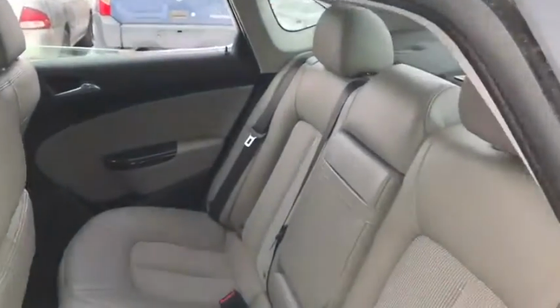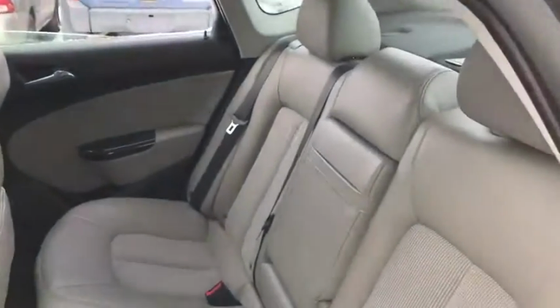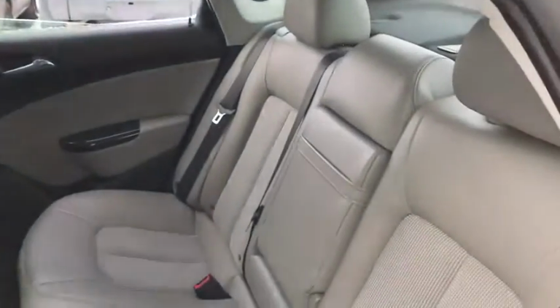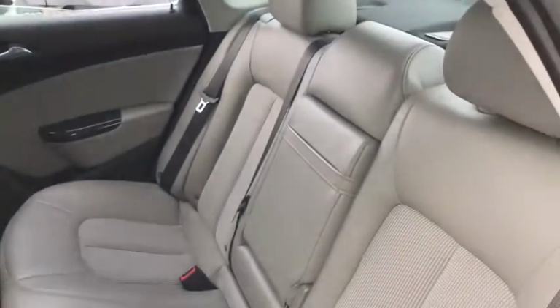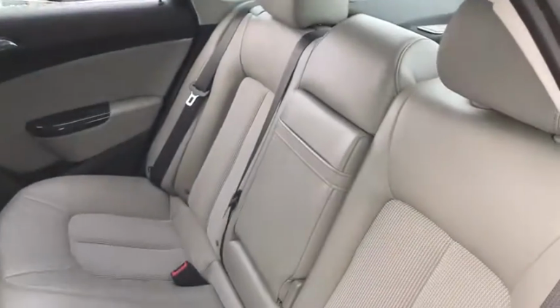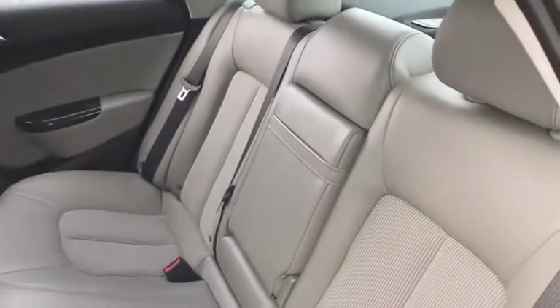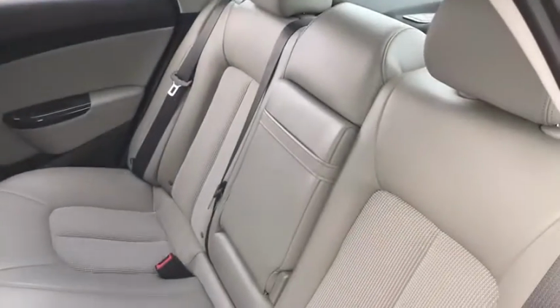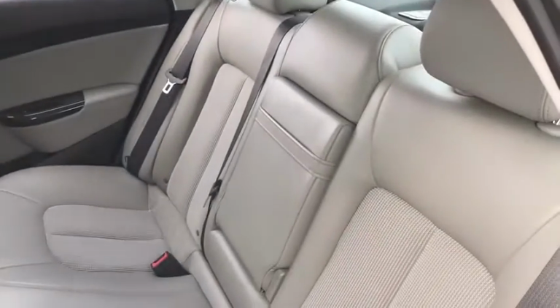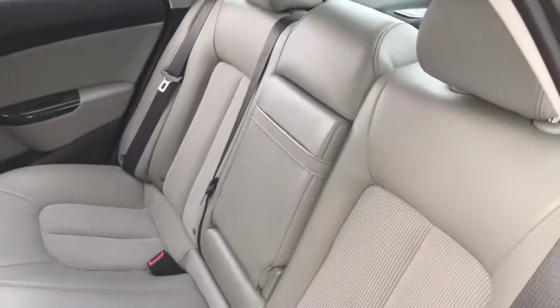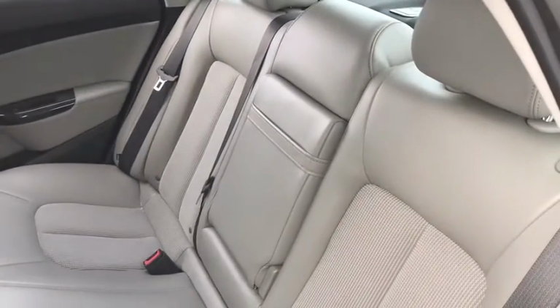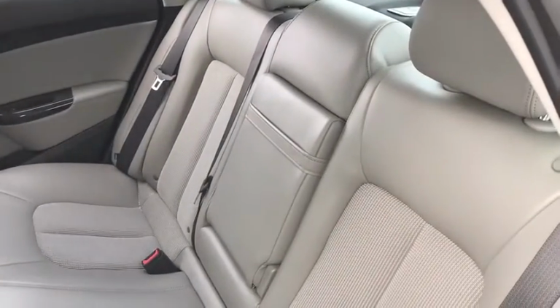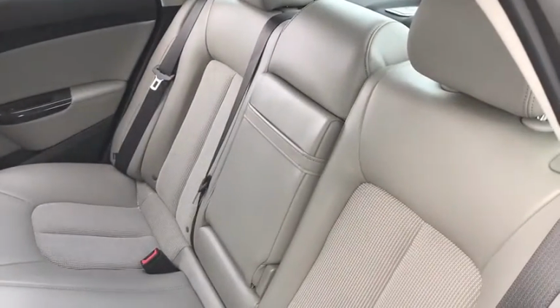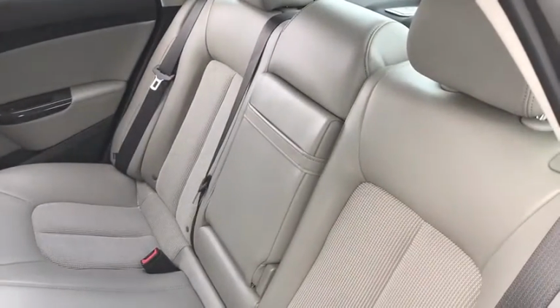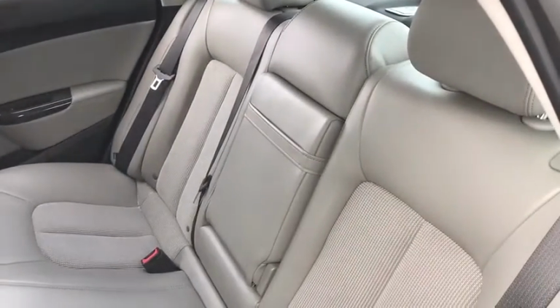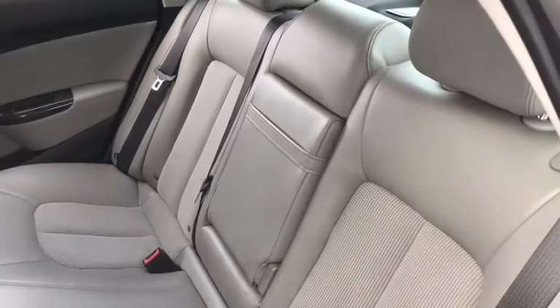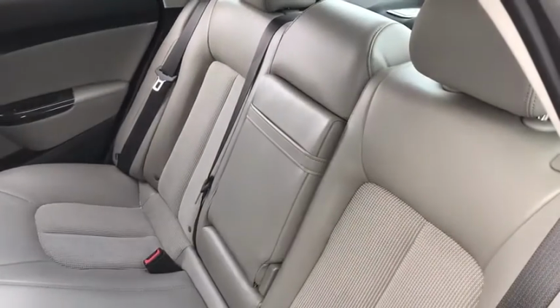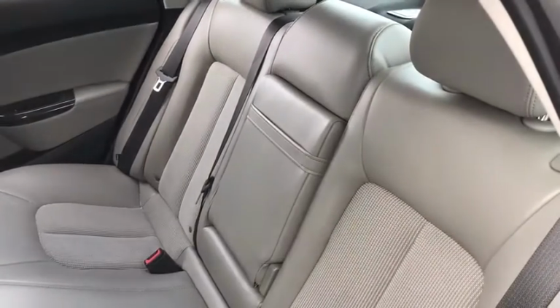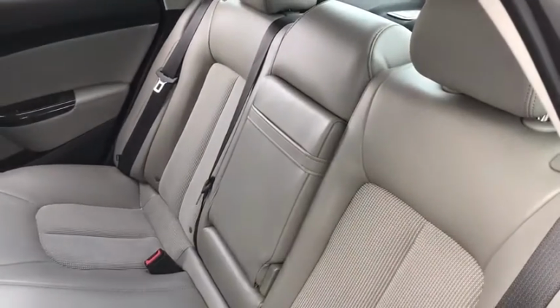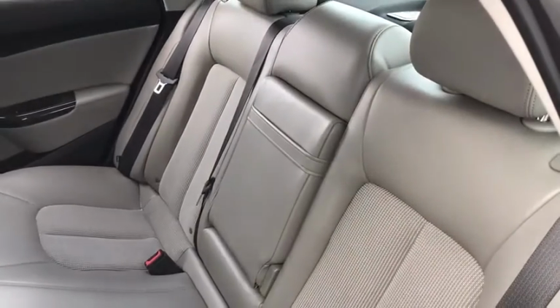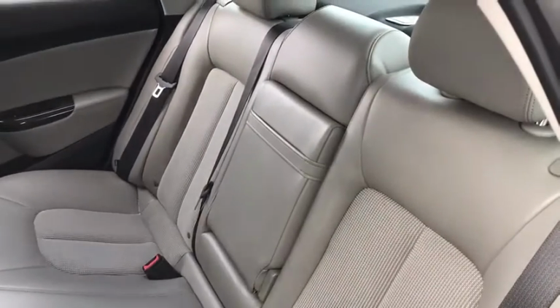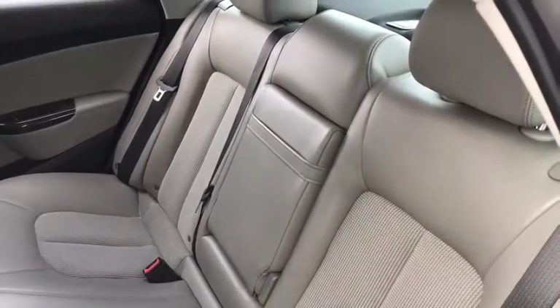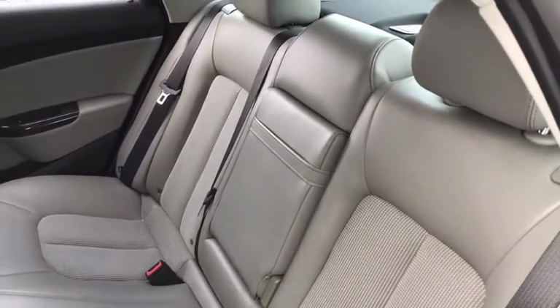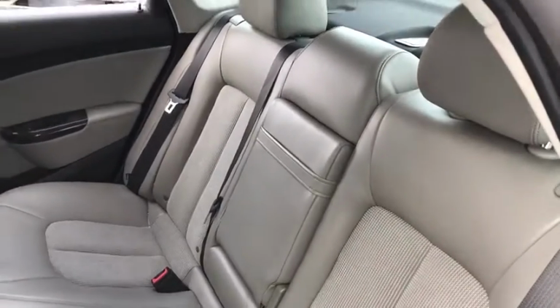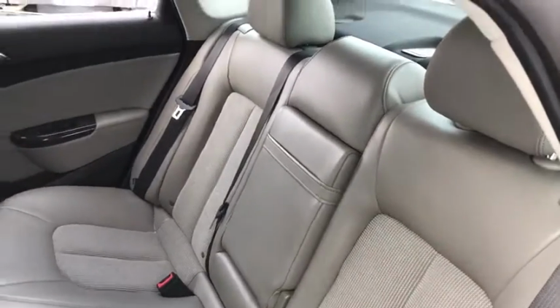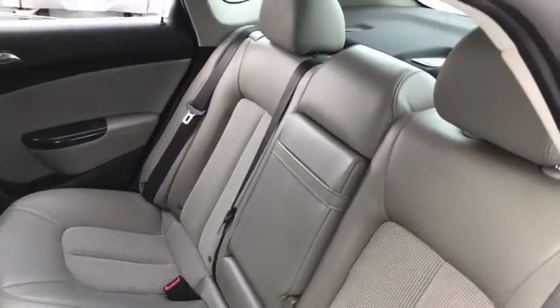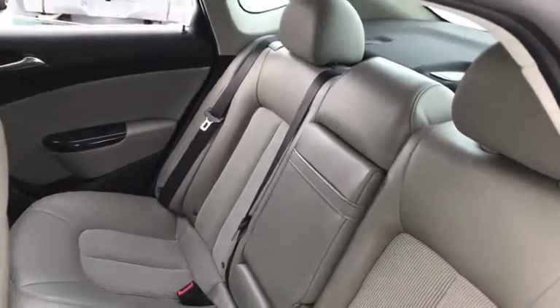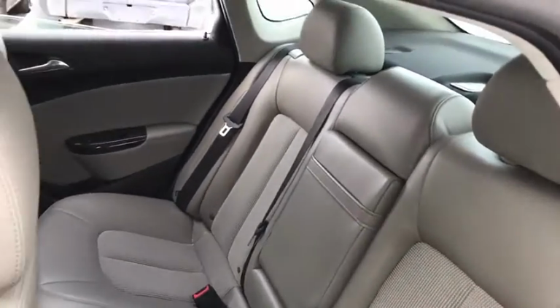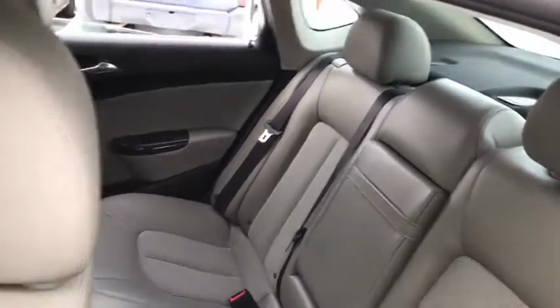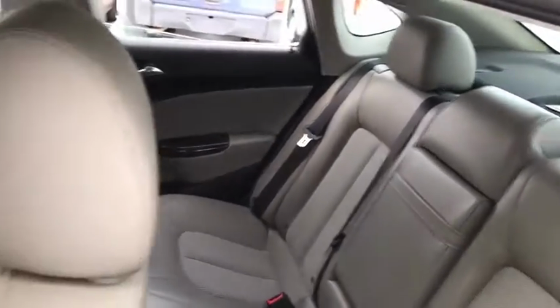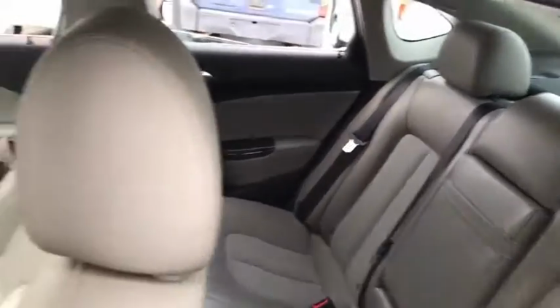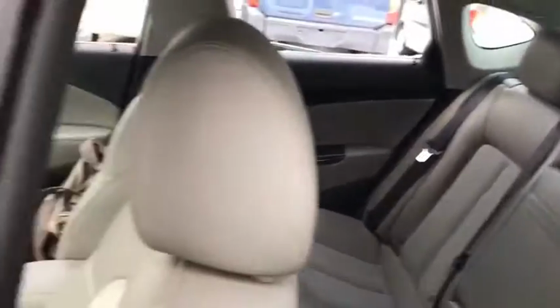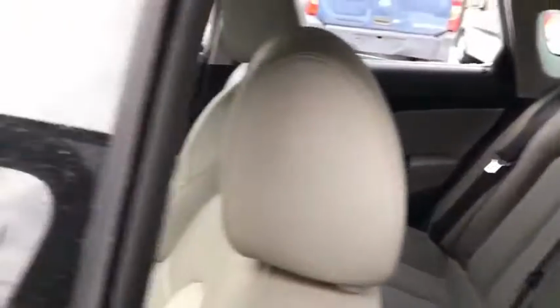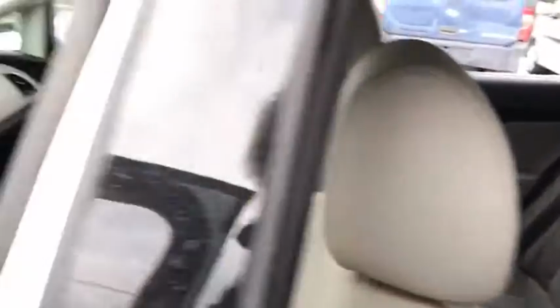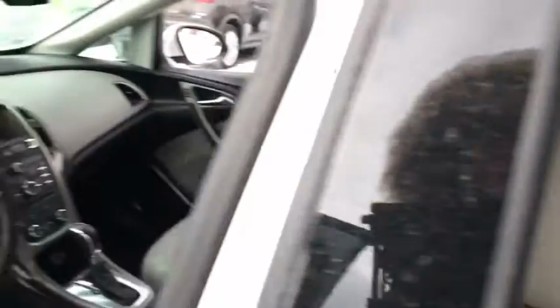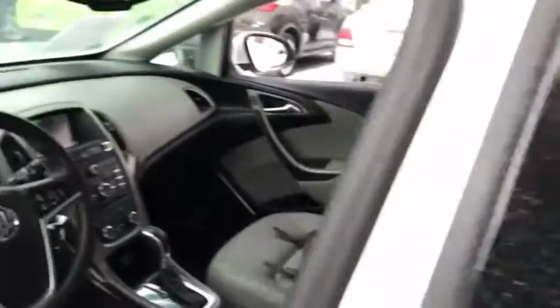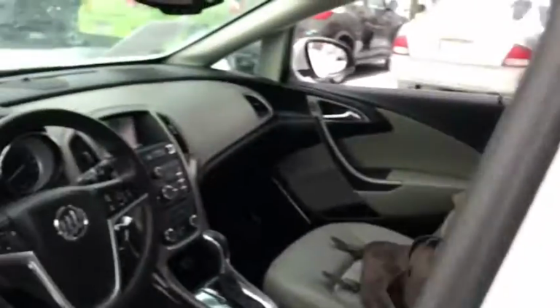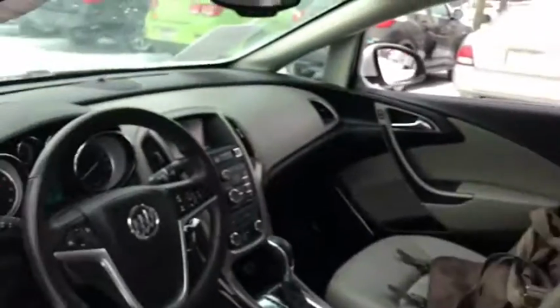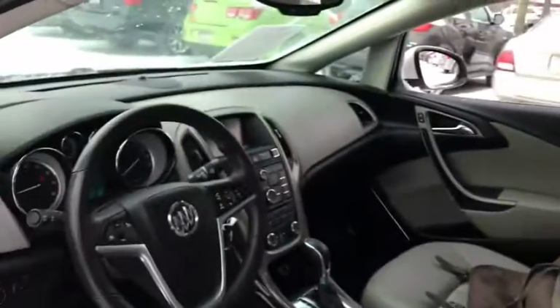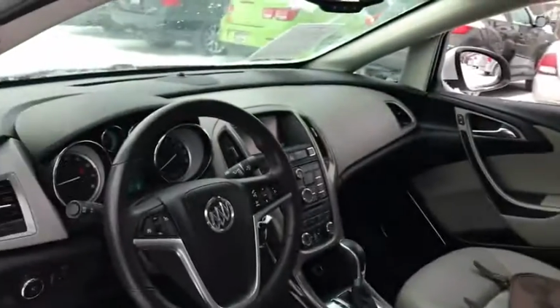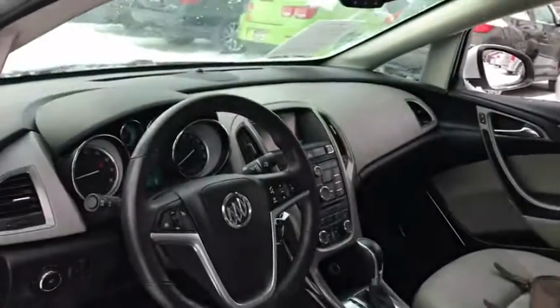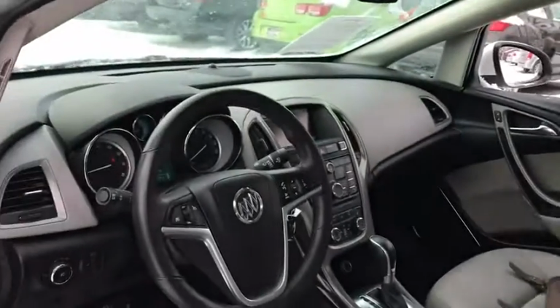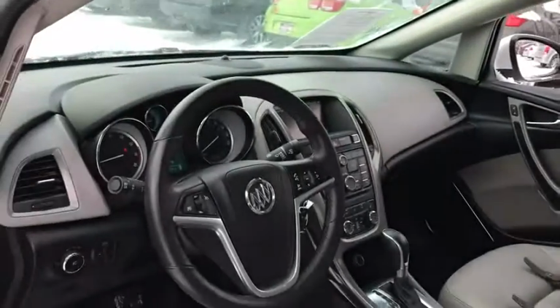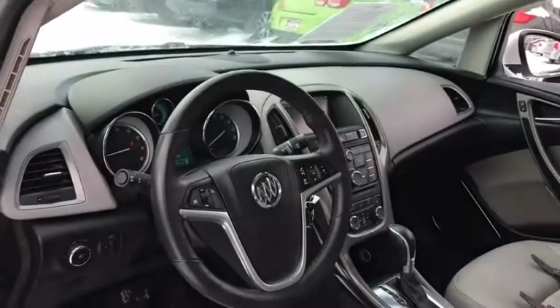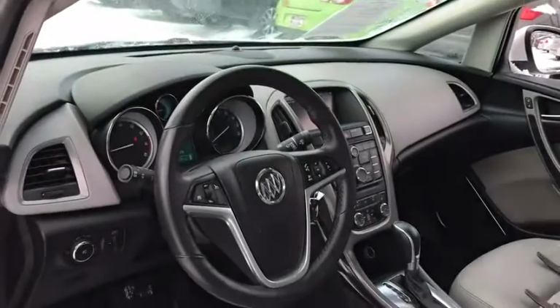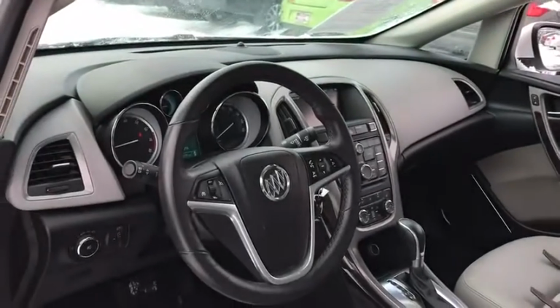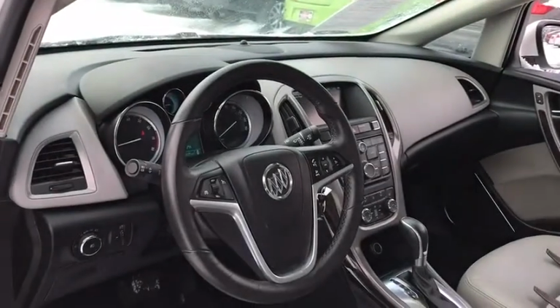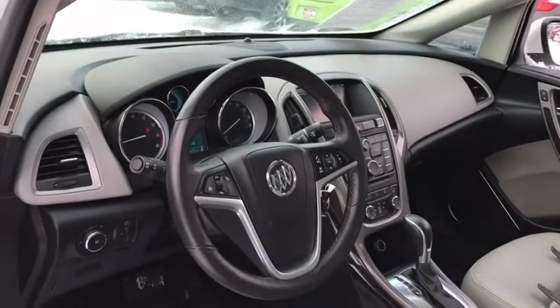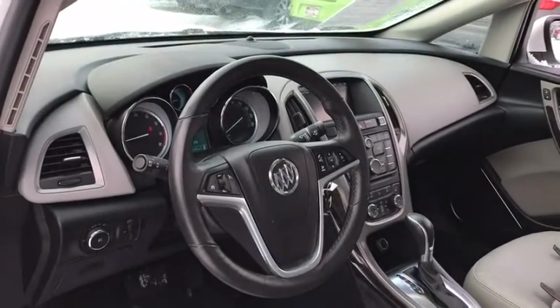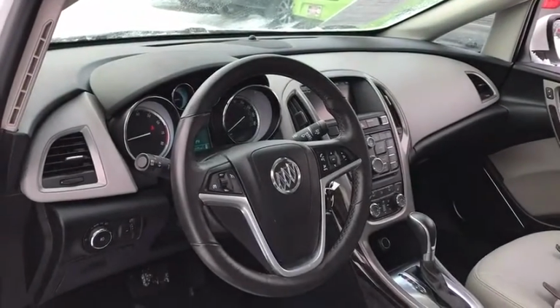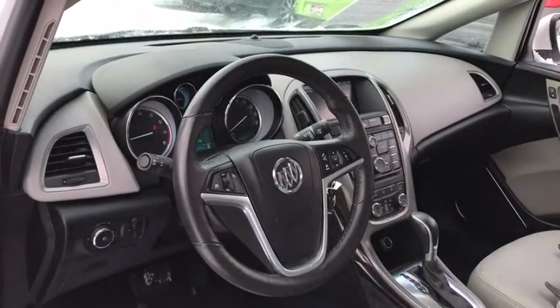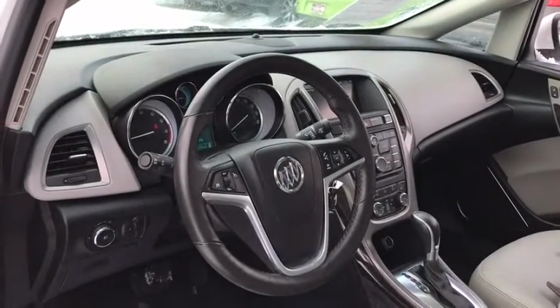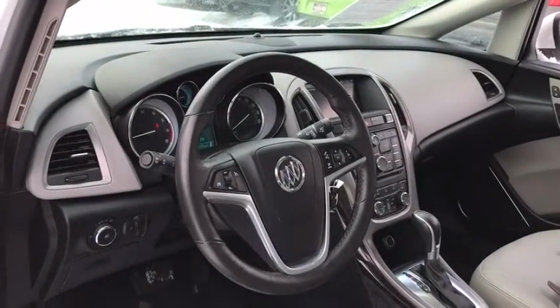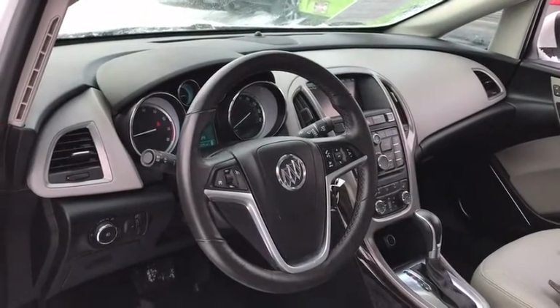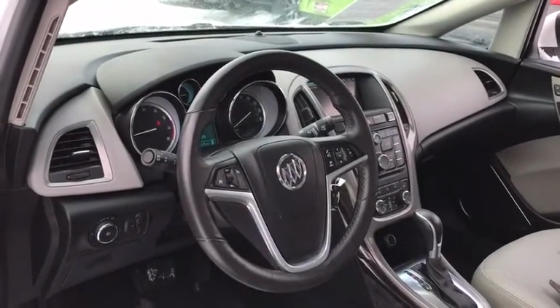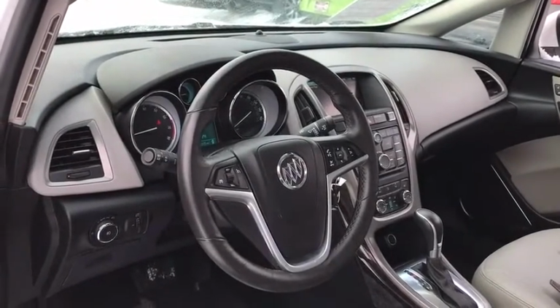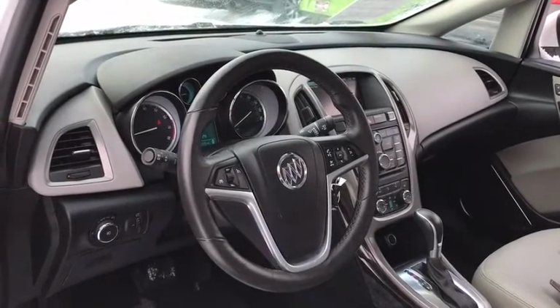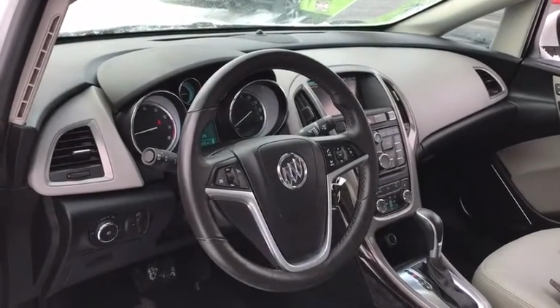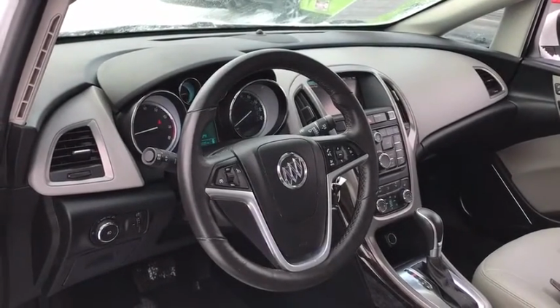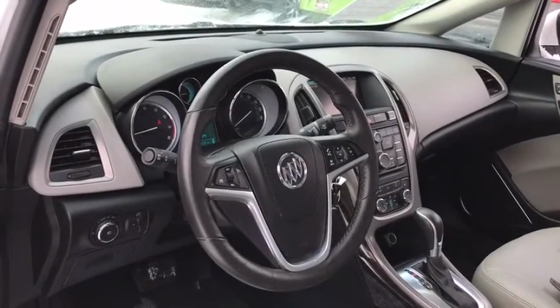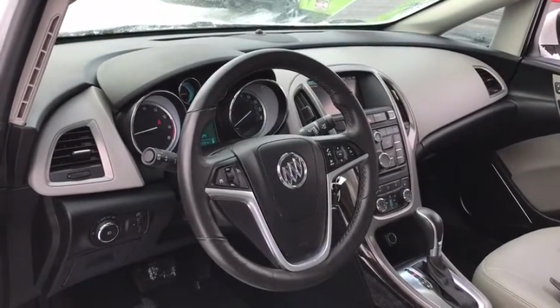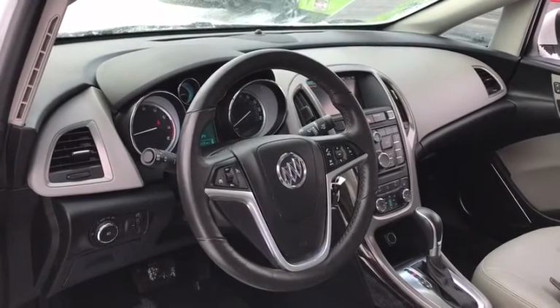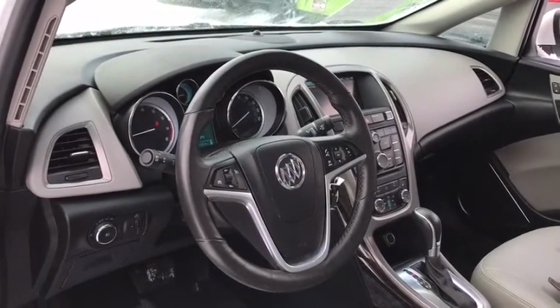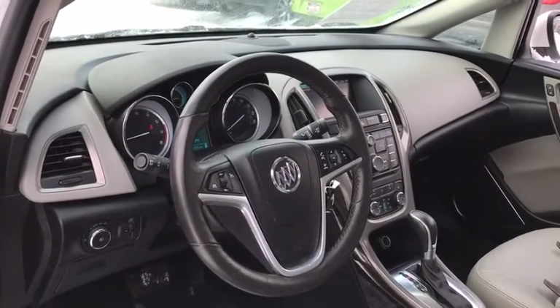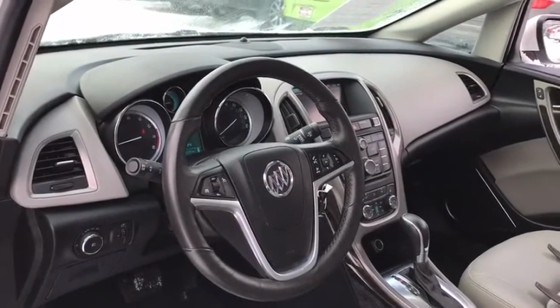Aluminum wheels, floor mats, four-wheel disc brakes, climate control, universal garage door opener, front-wheel drive.